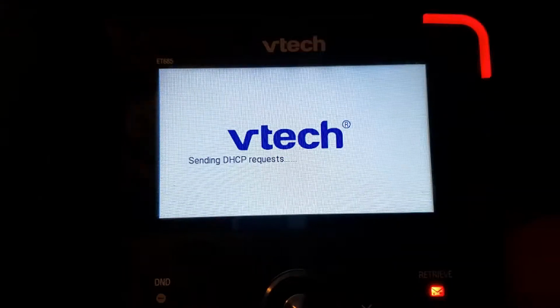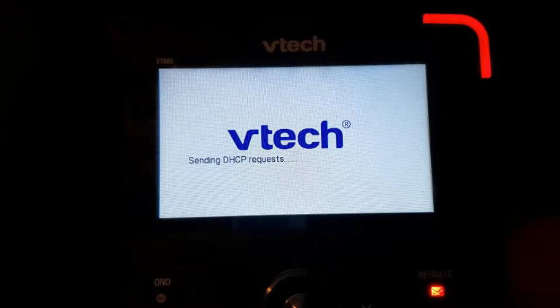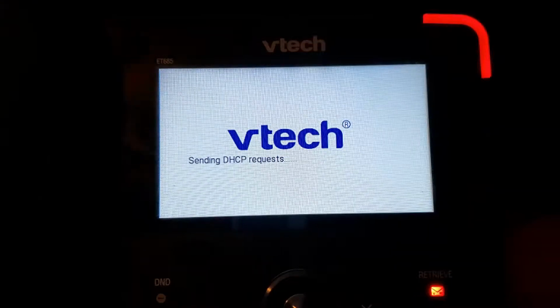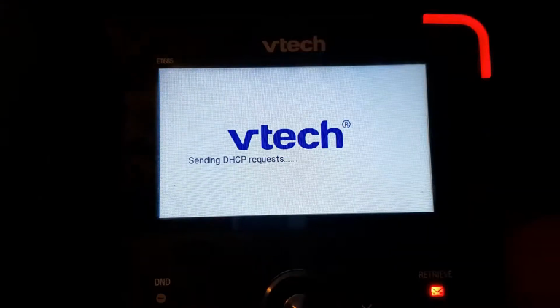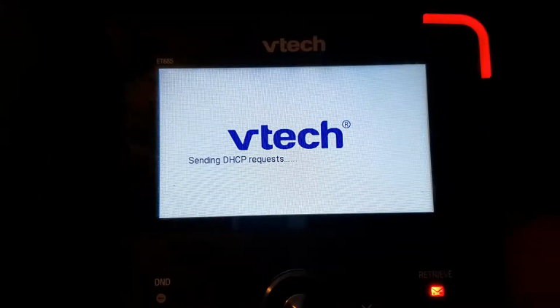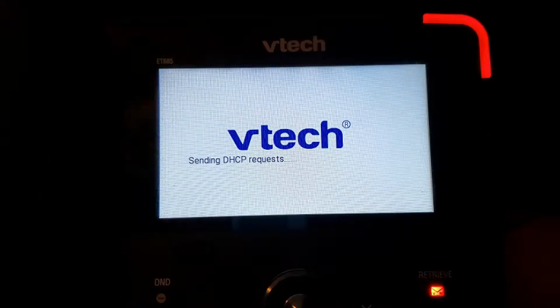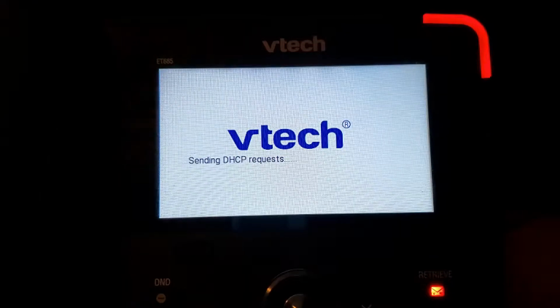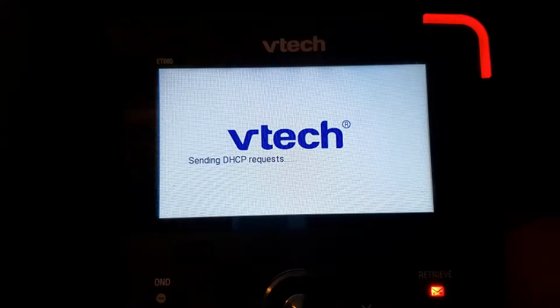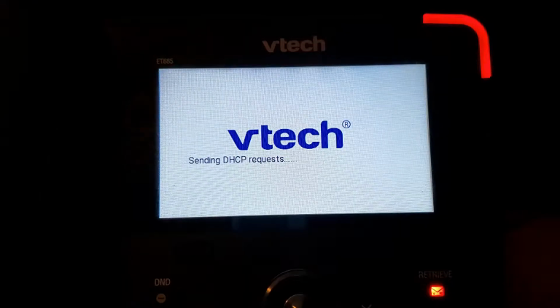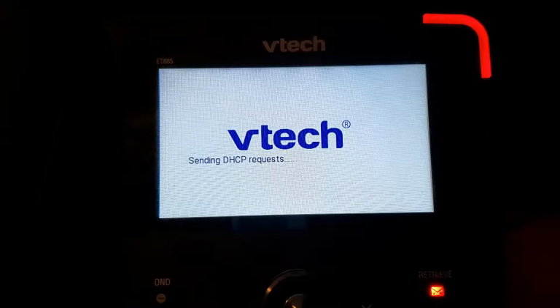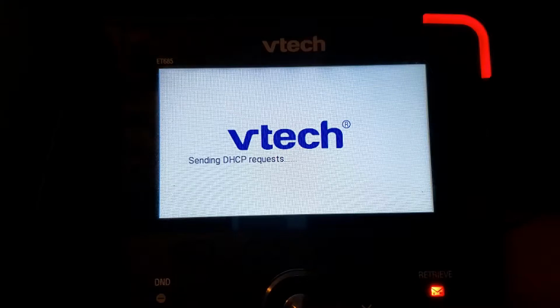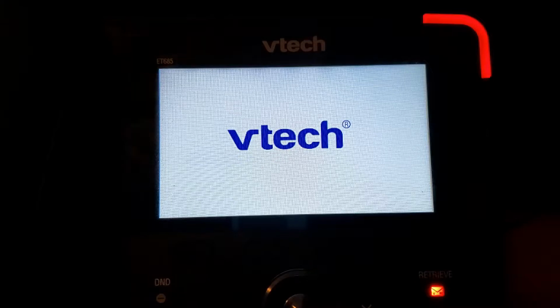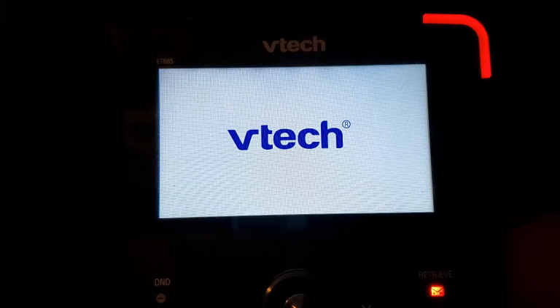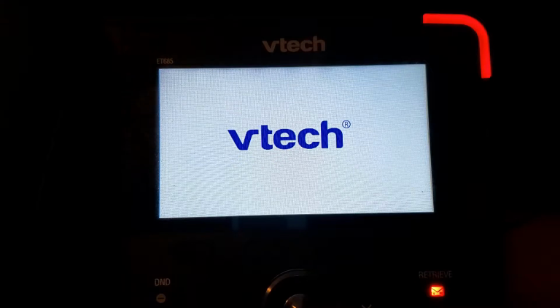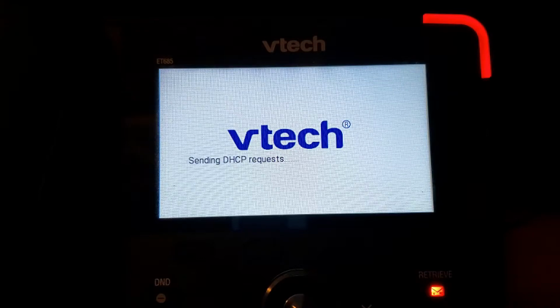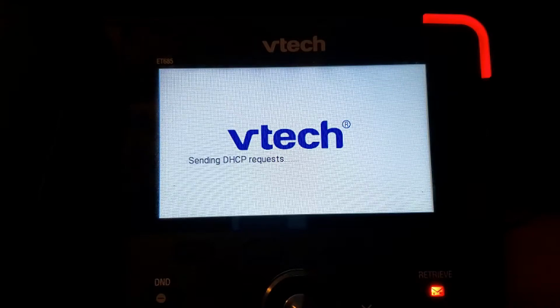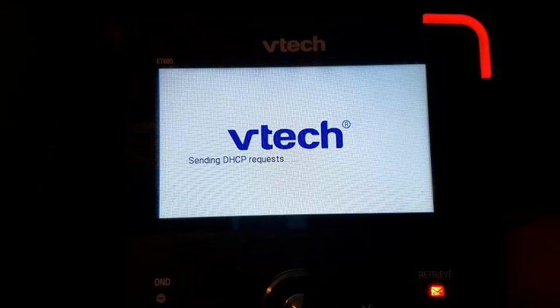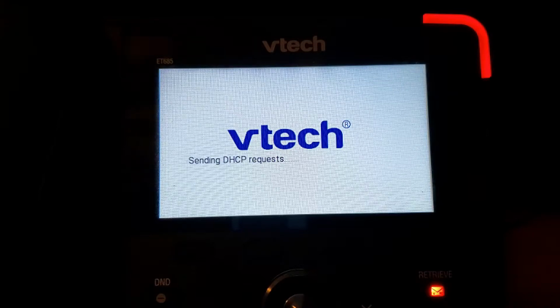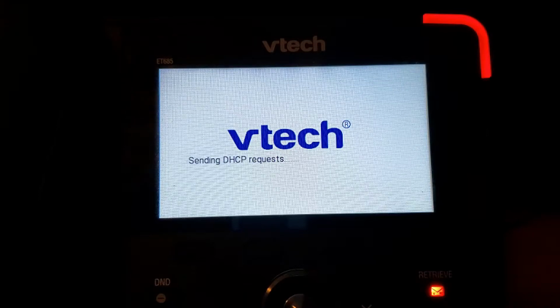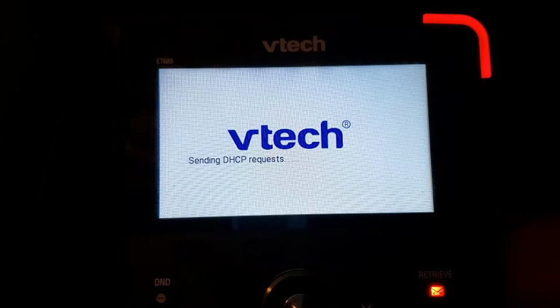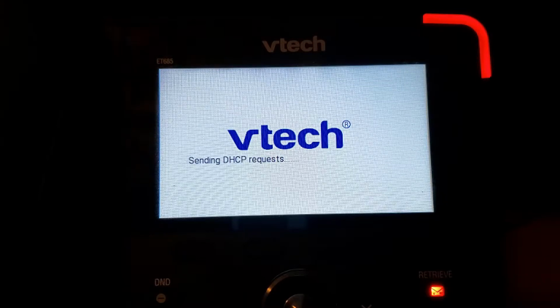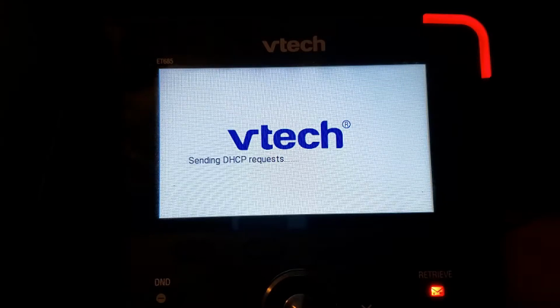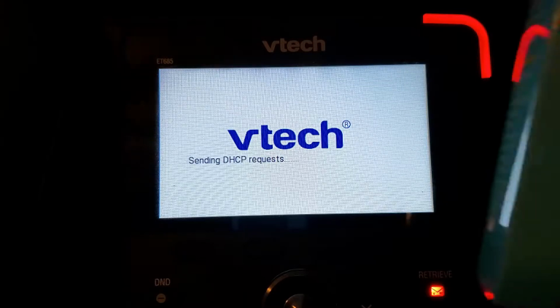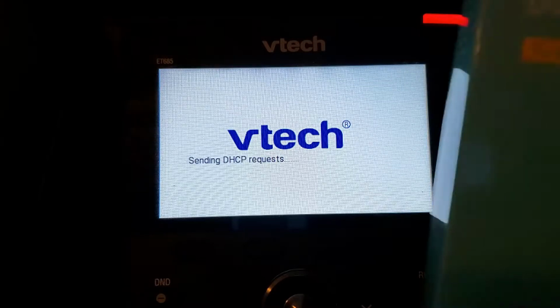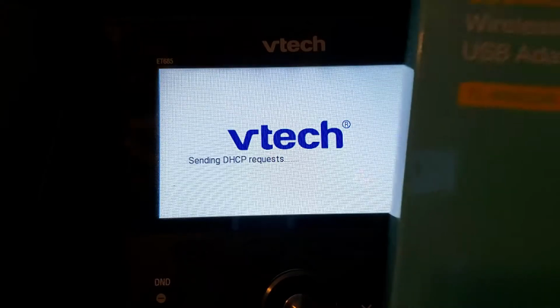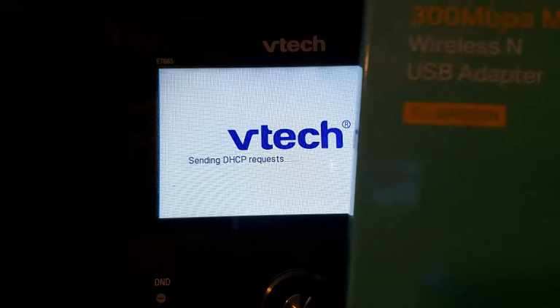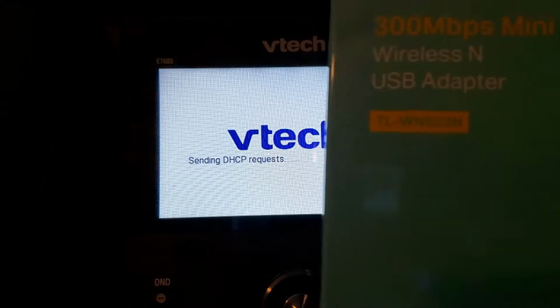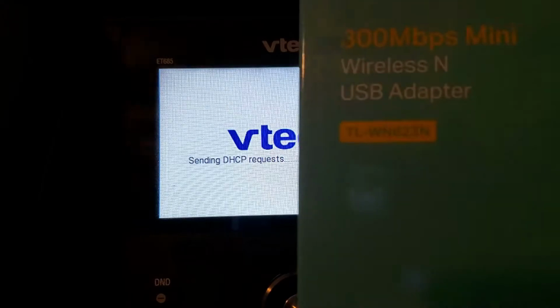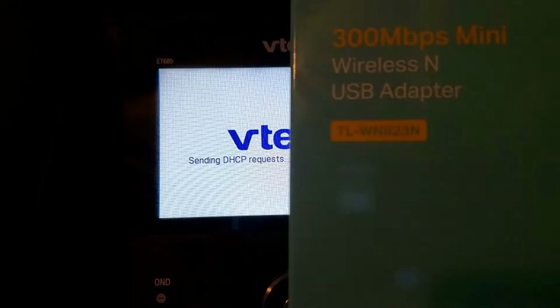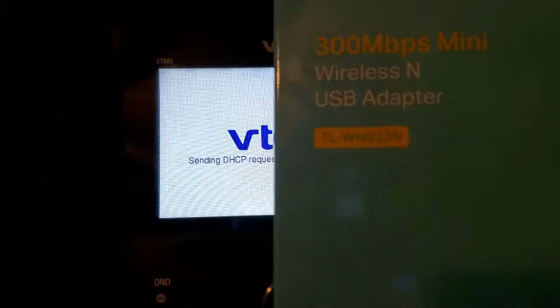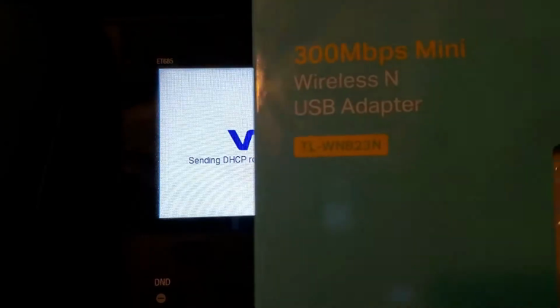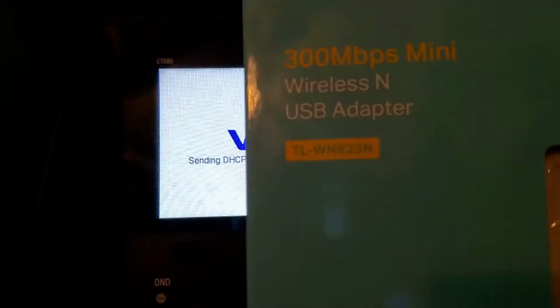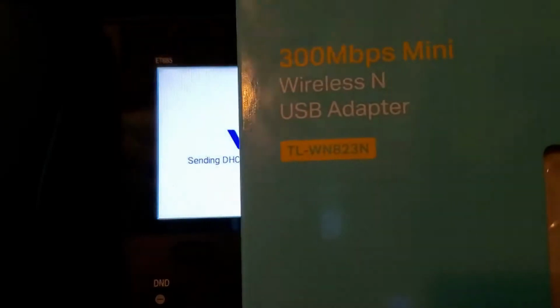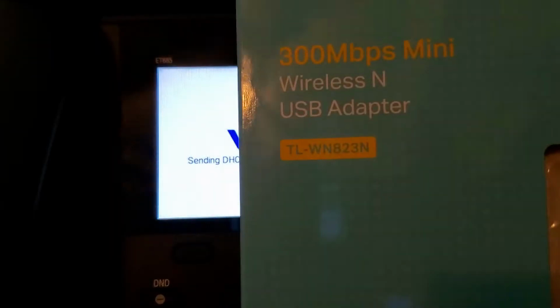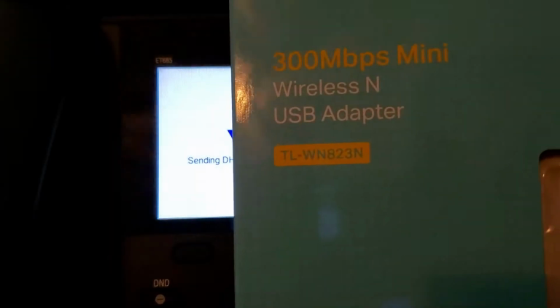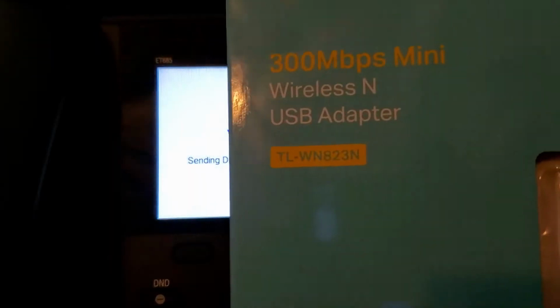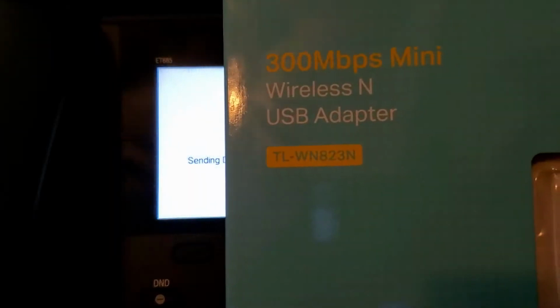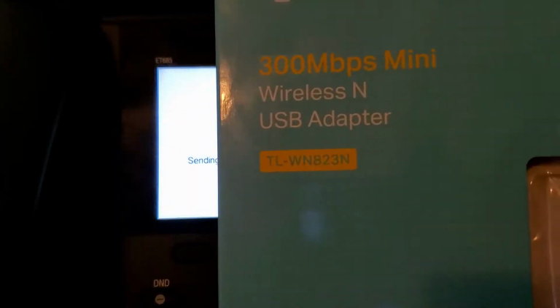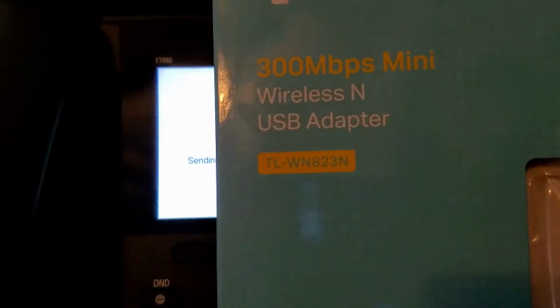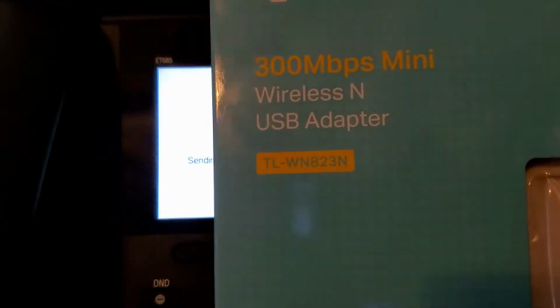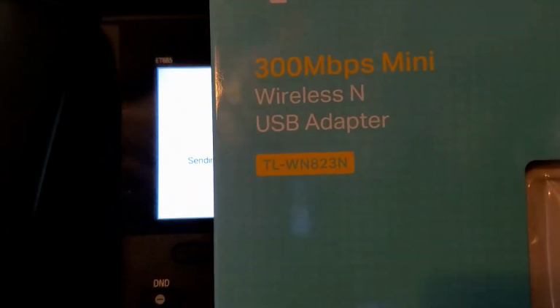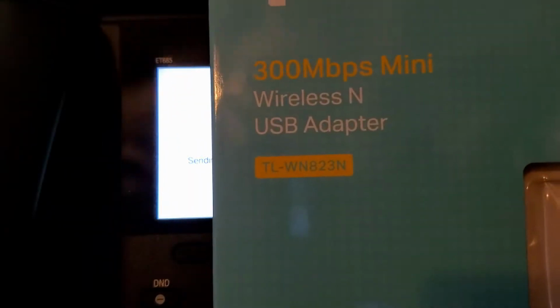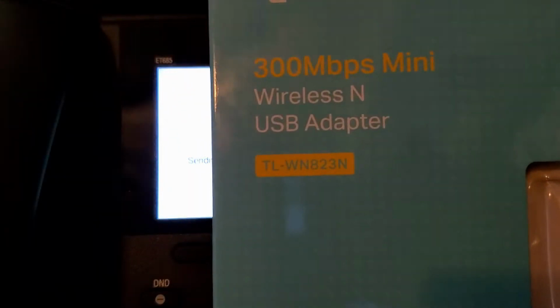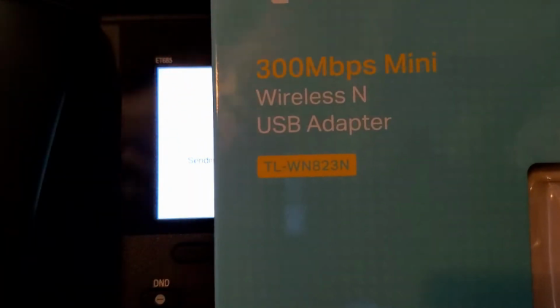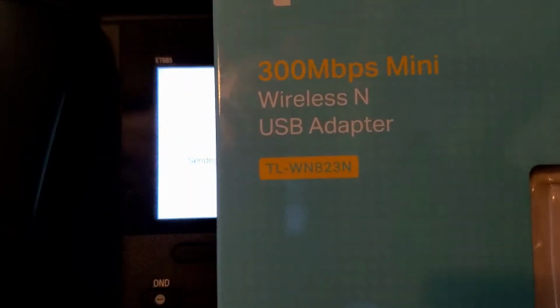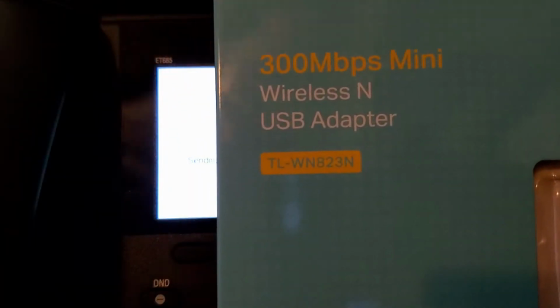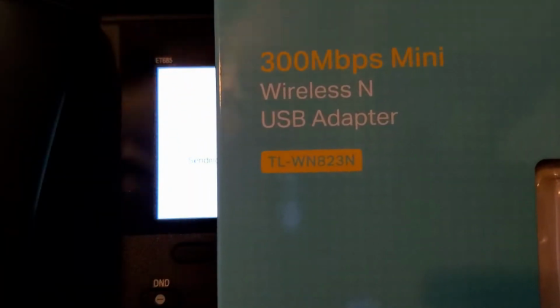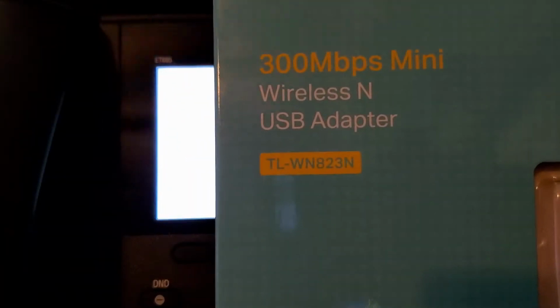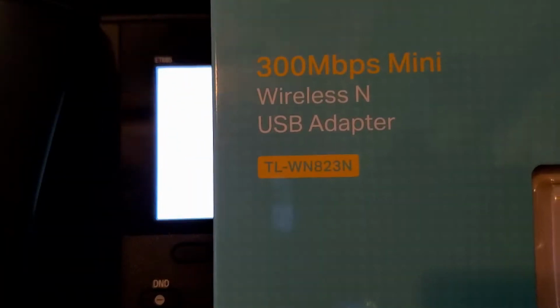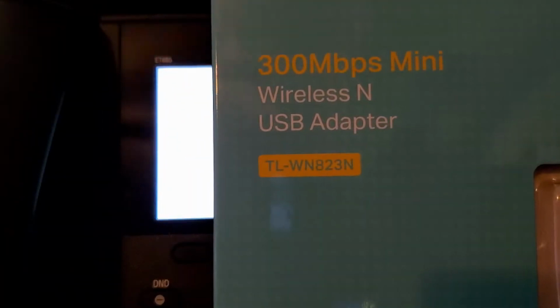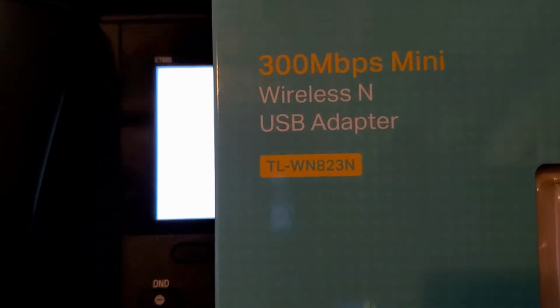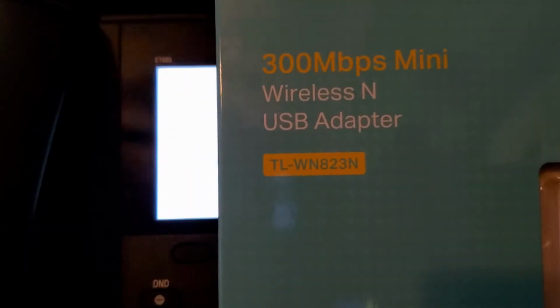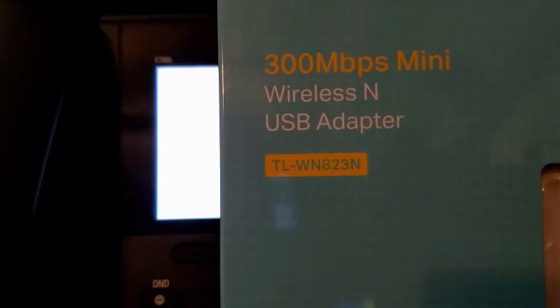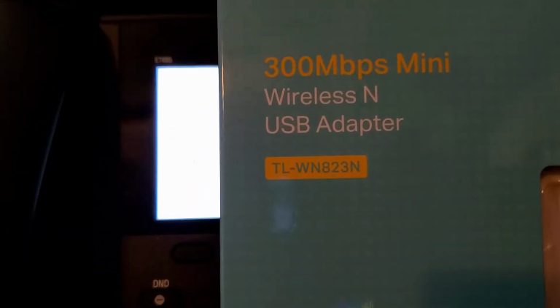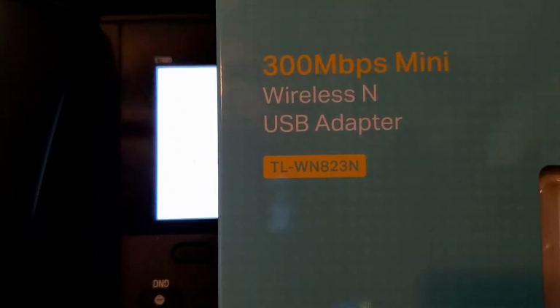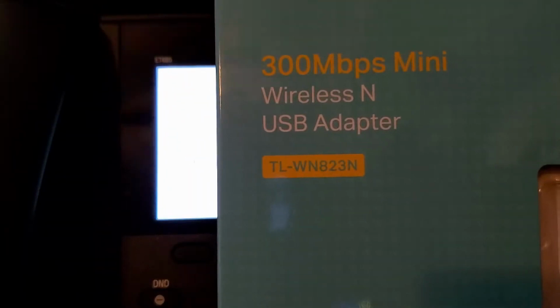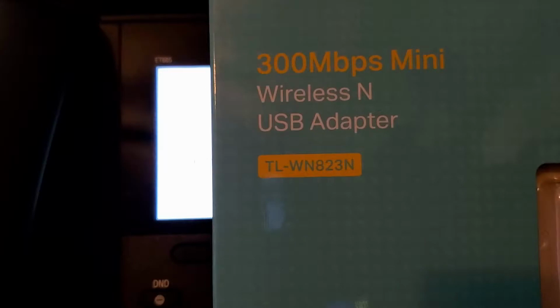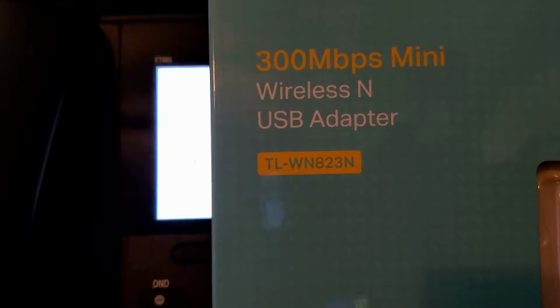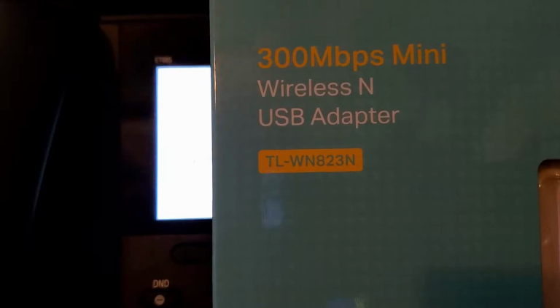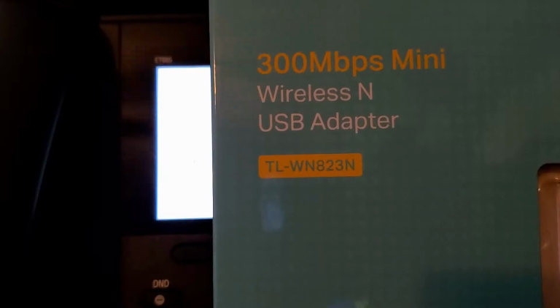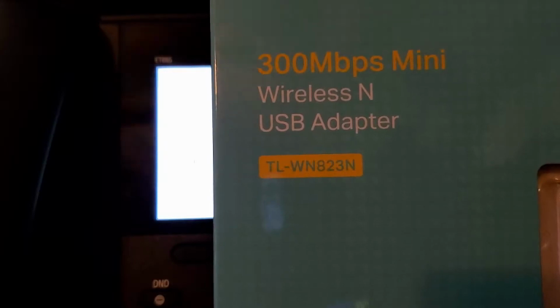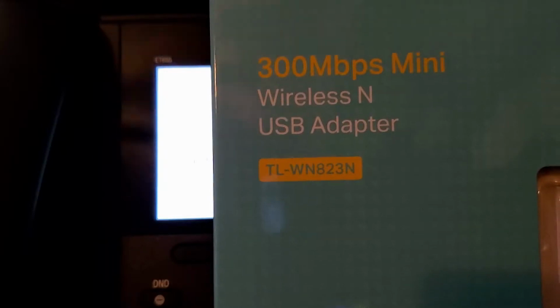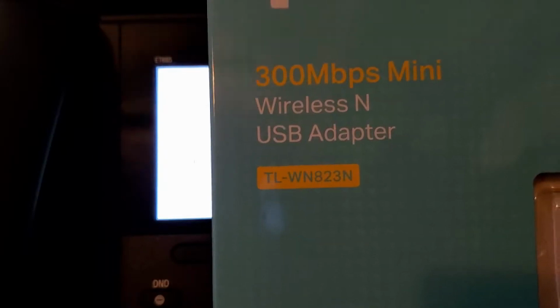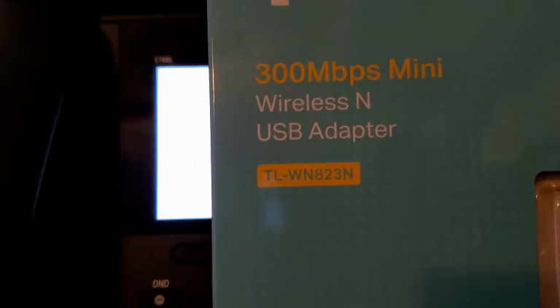For this particular purpose, I'm going to be using this TP-Link, the TL-WN823N.